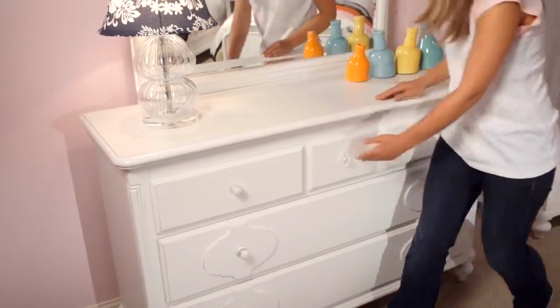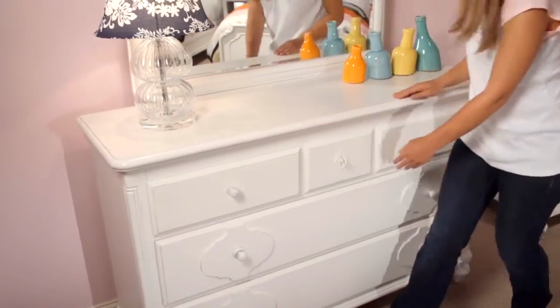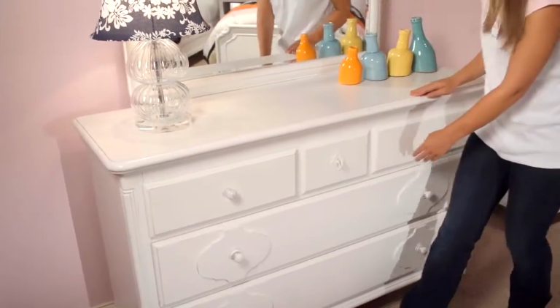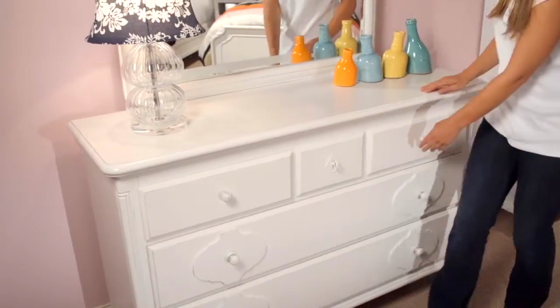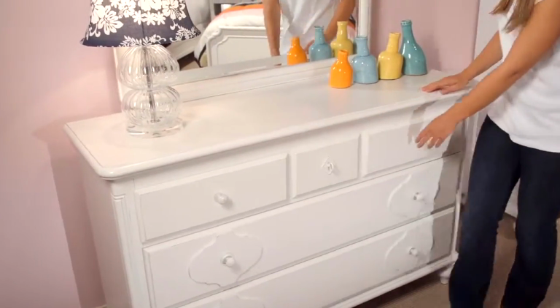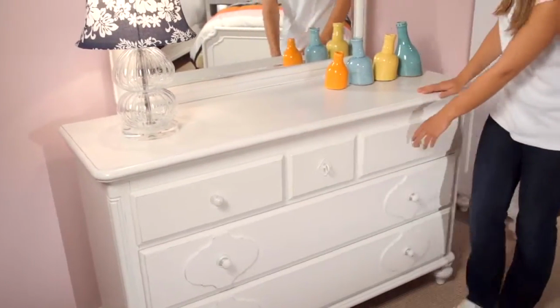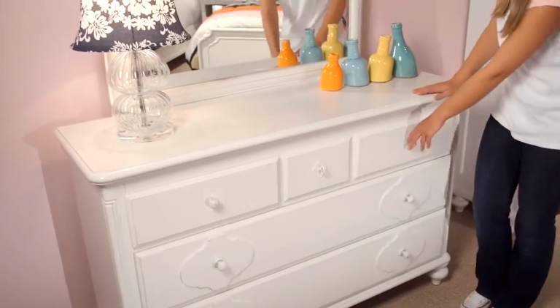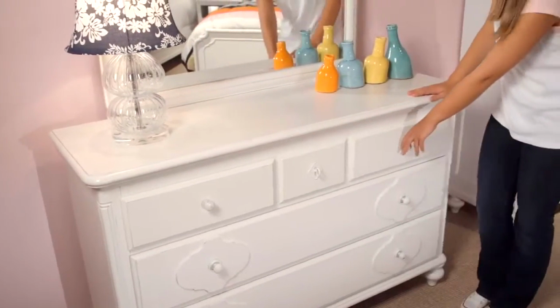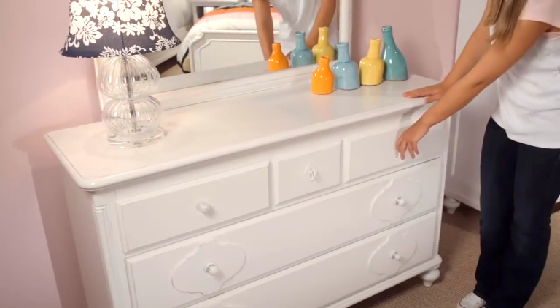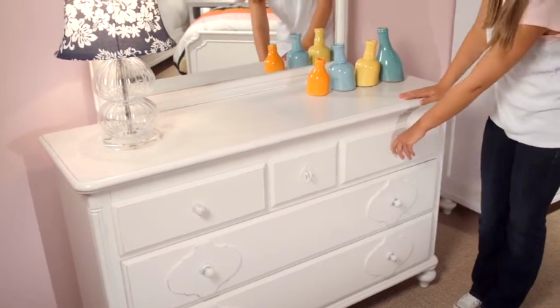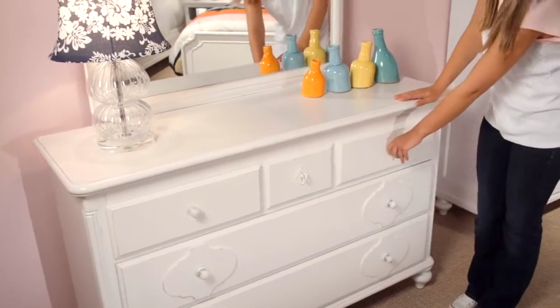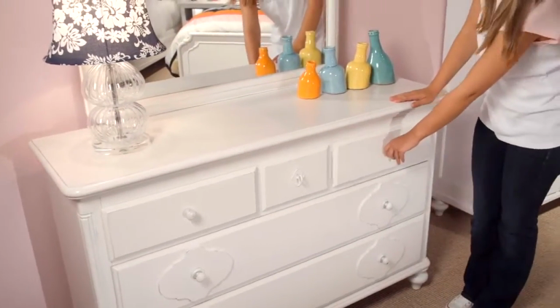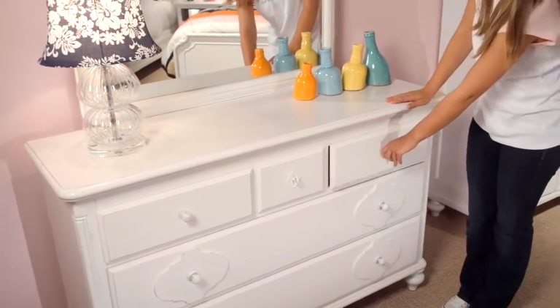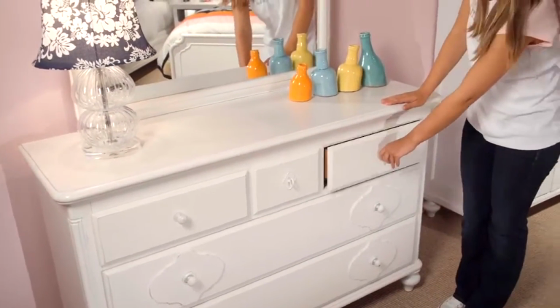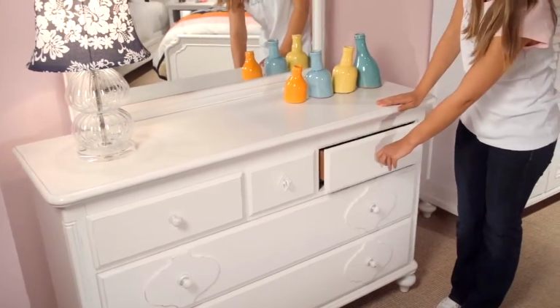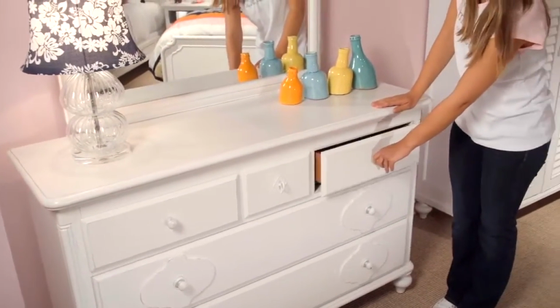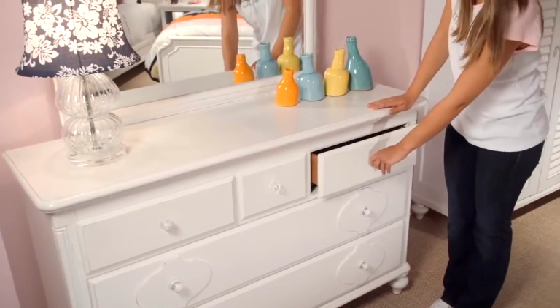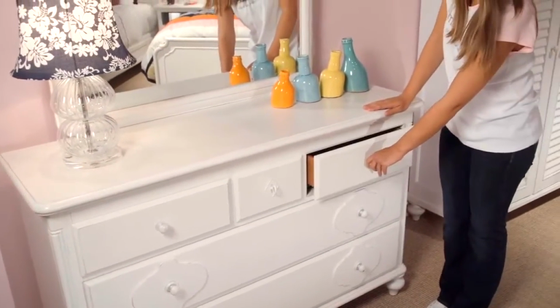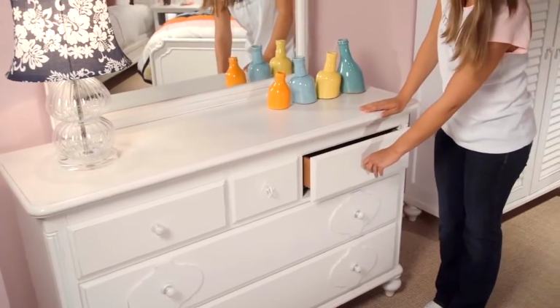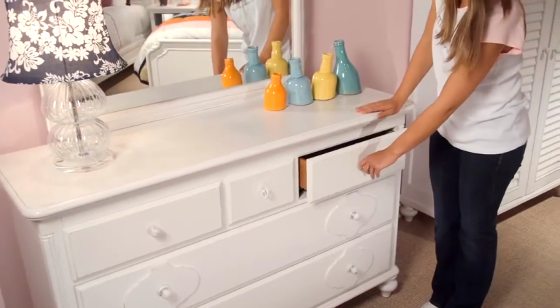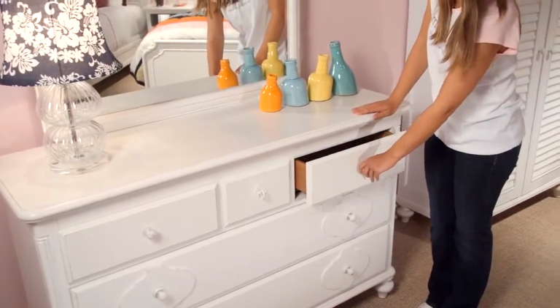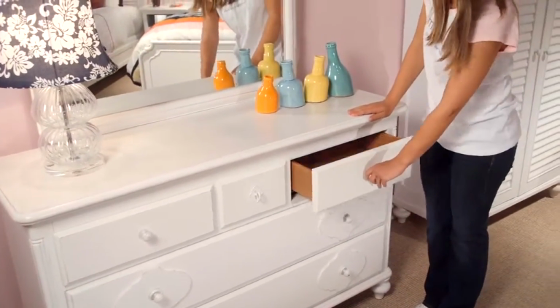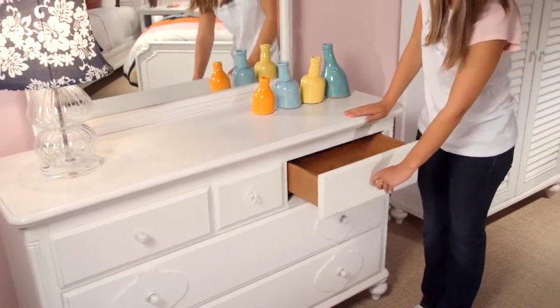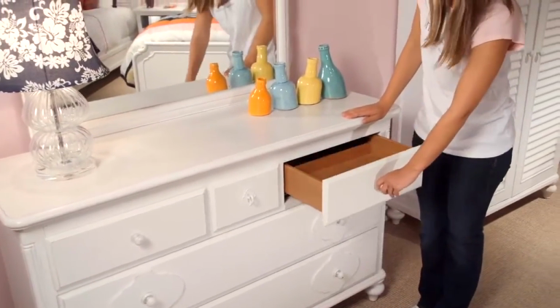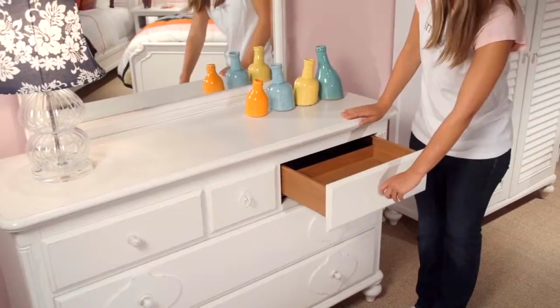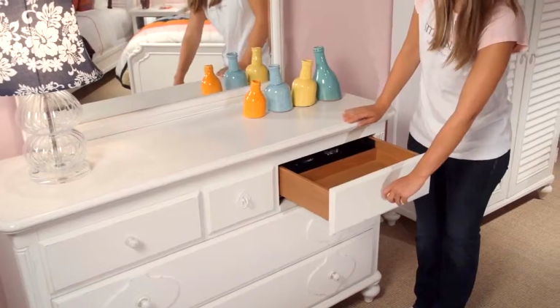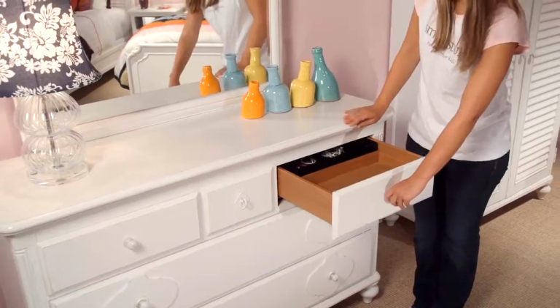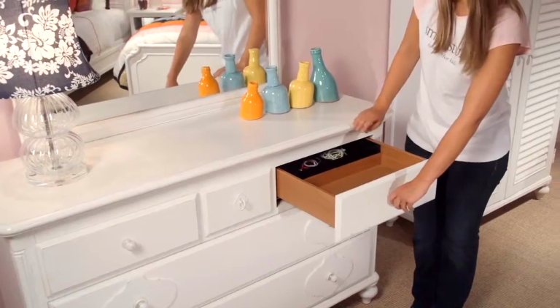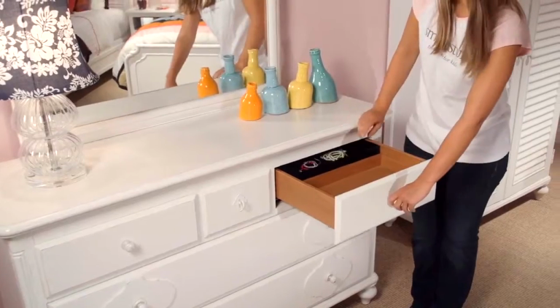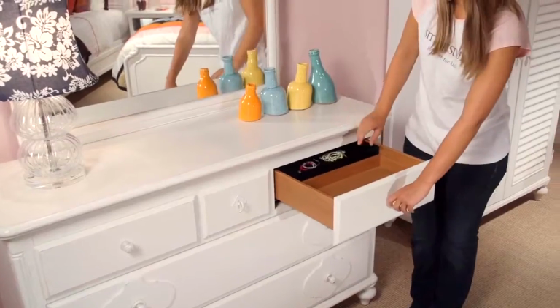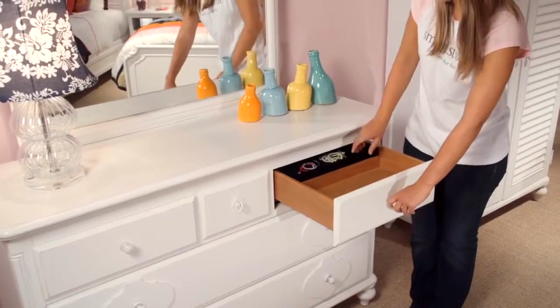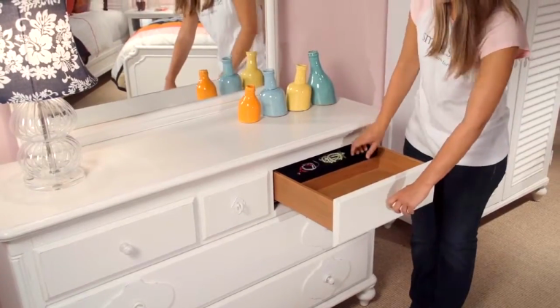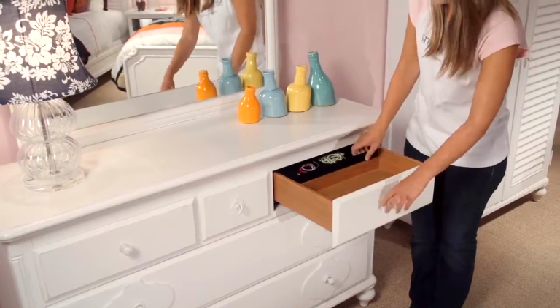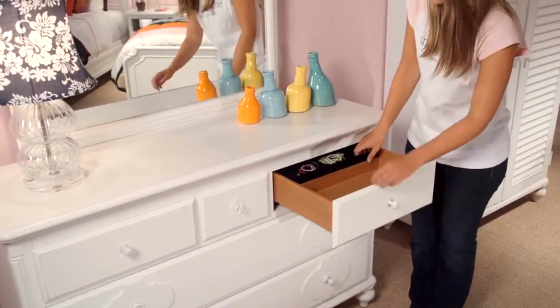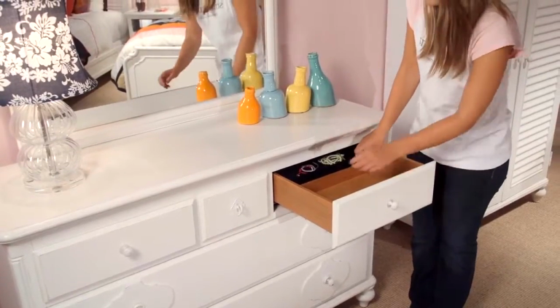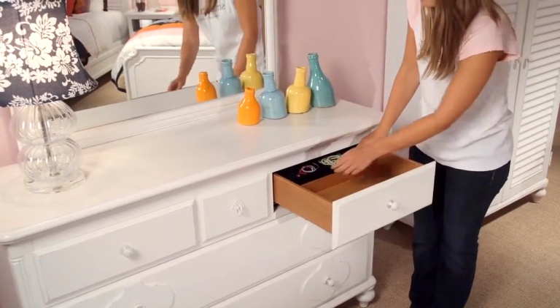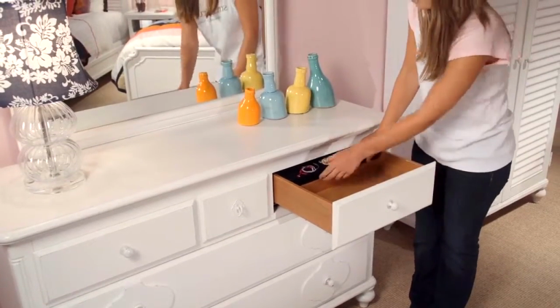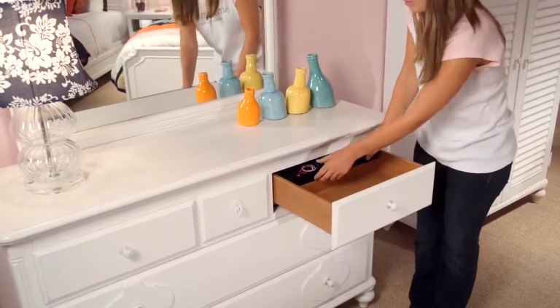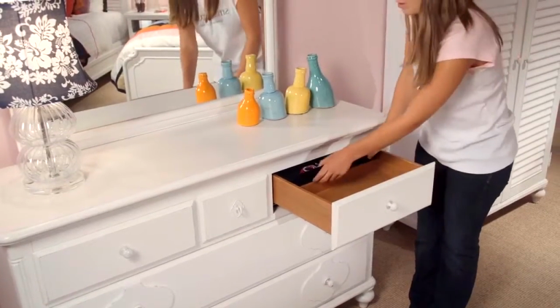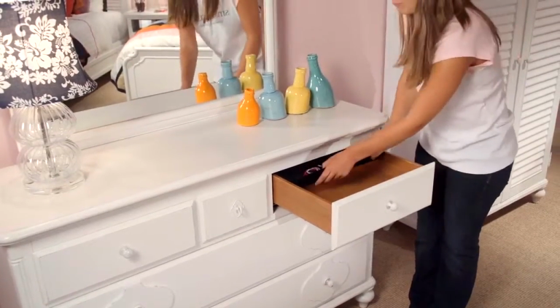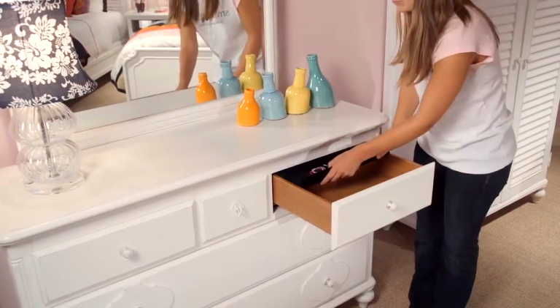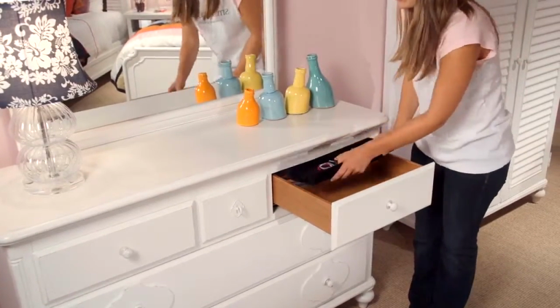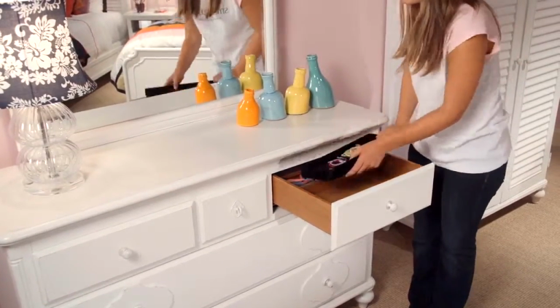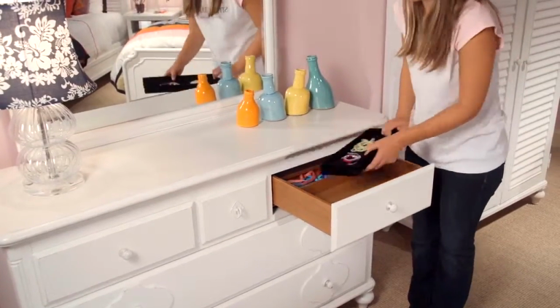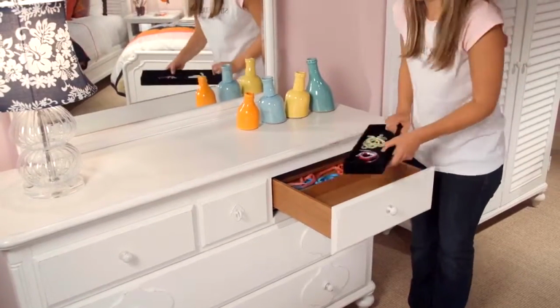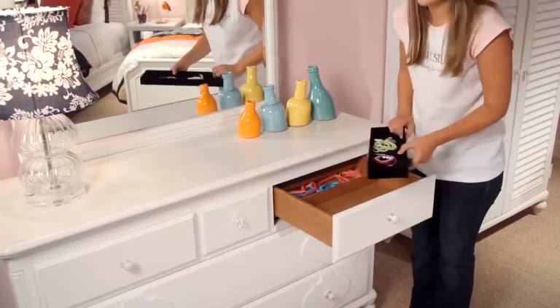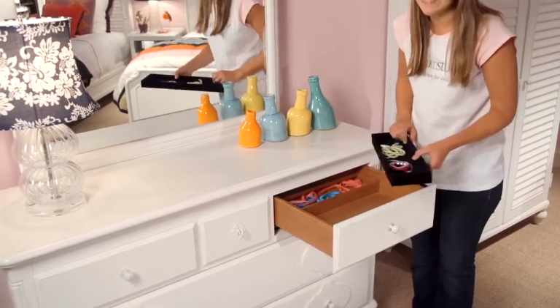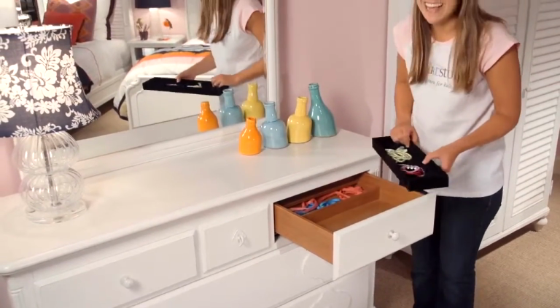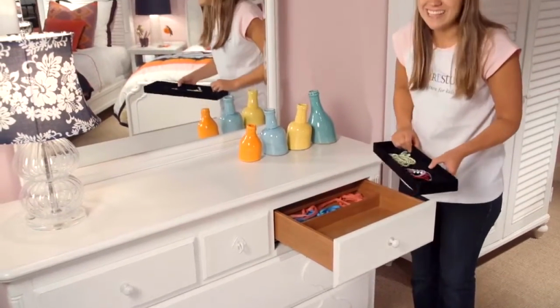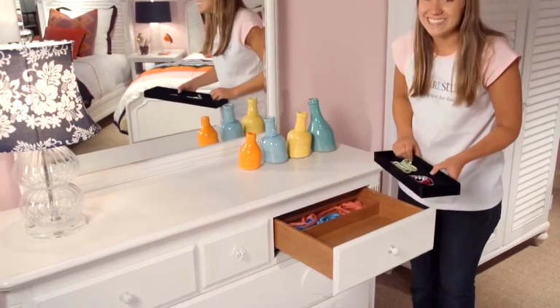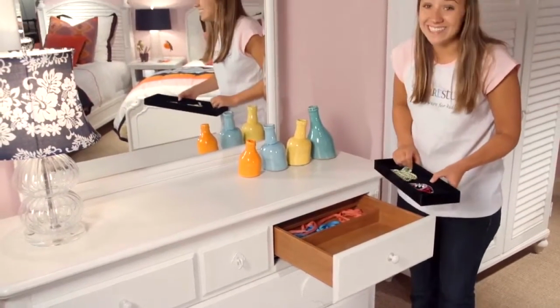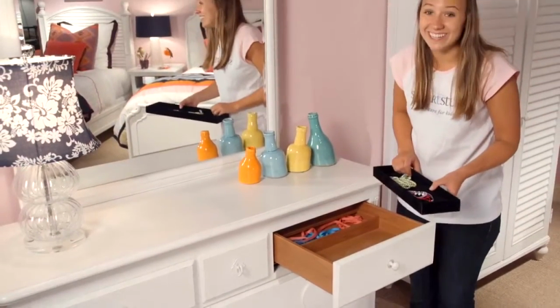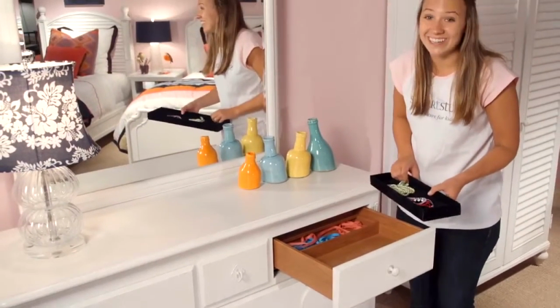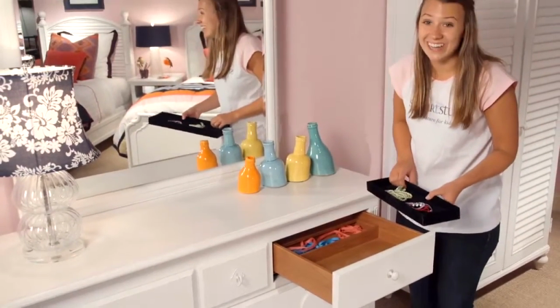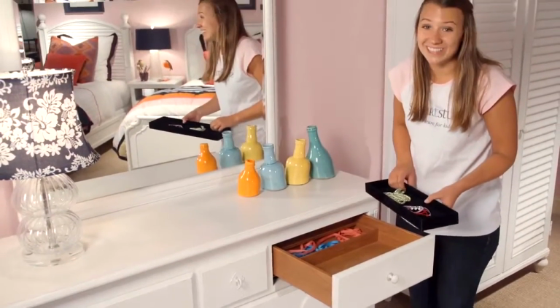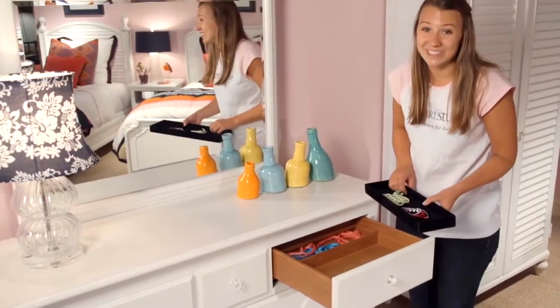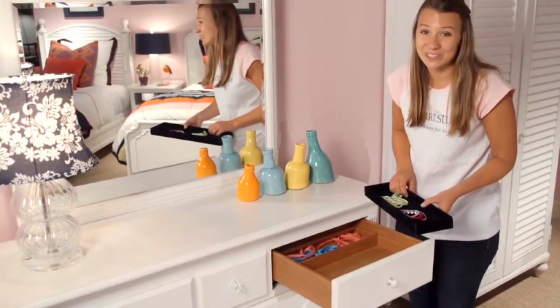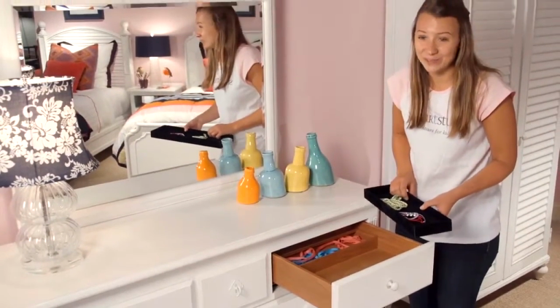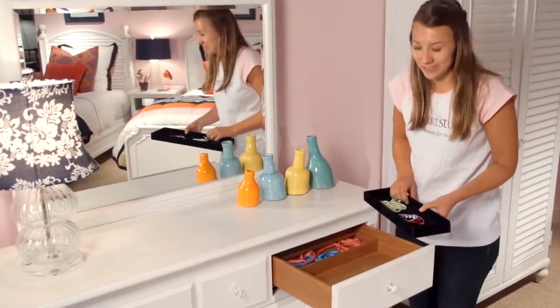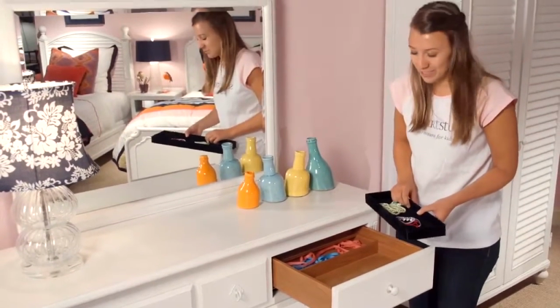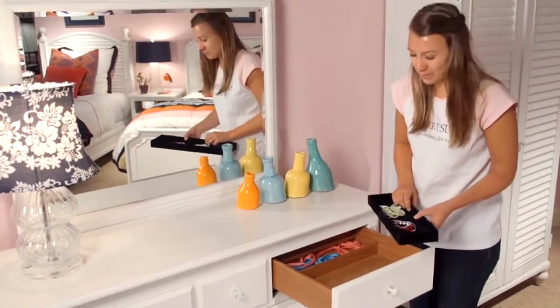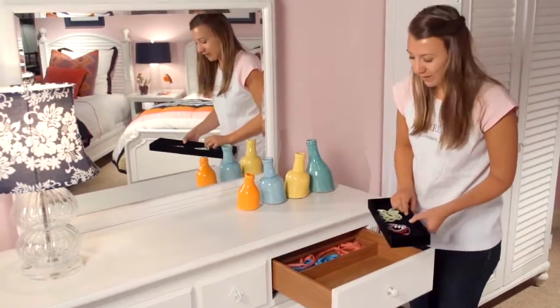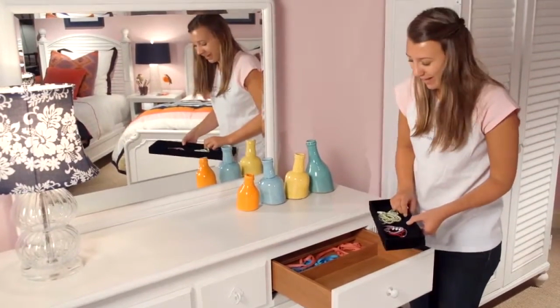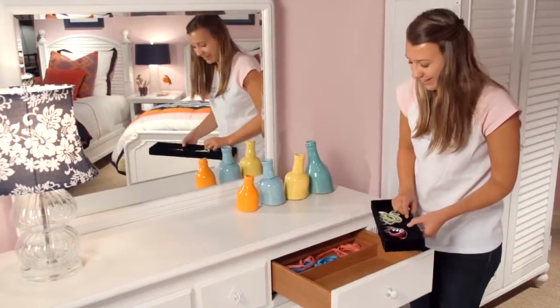The top right drawer has a removable felt-lined tray, which reveals a secret hidden storage spot.